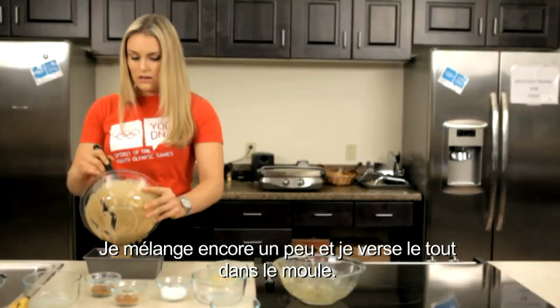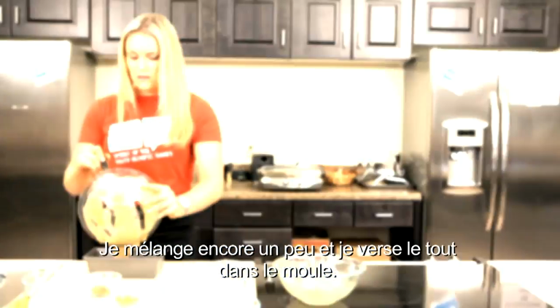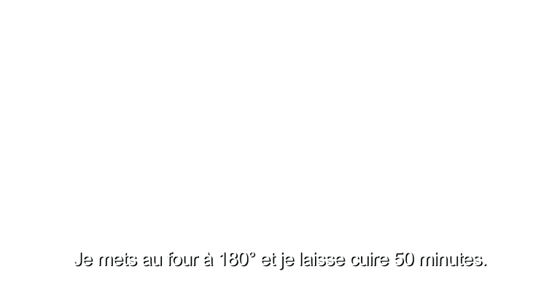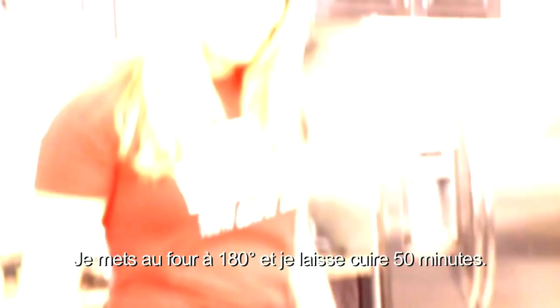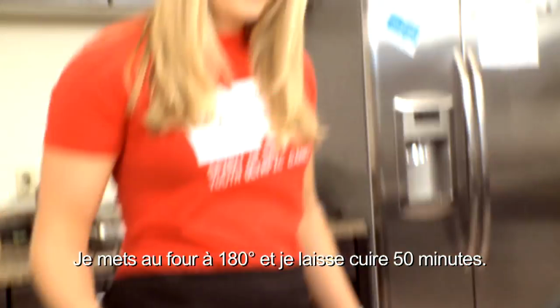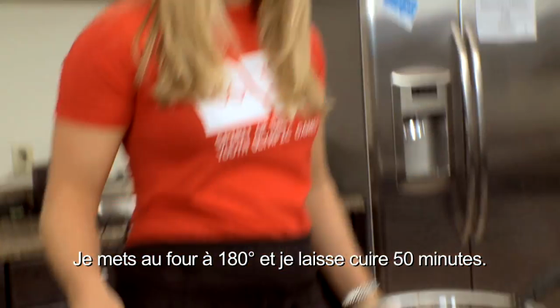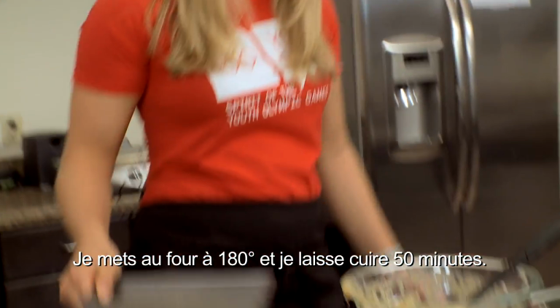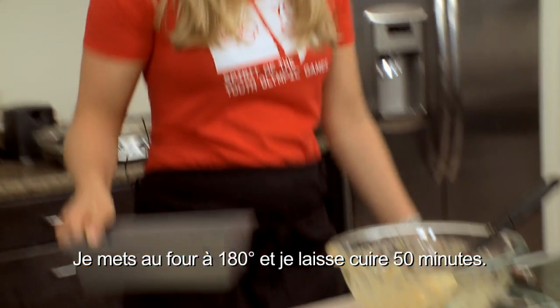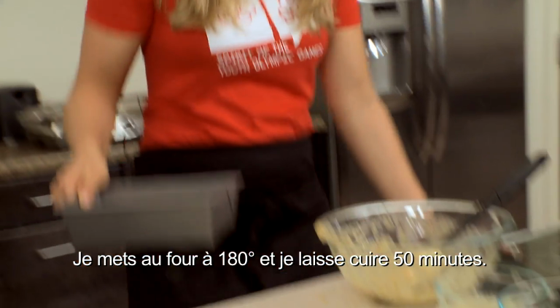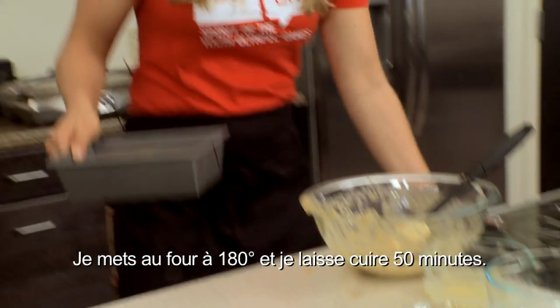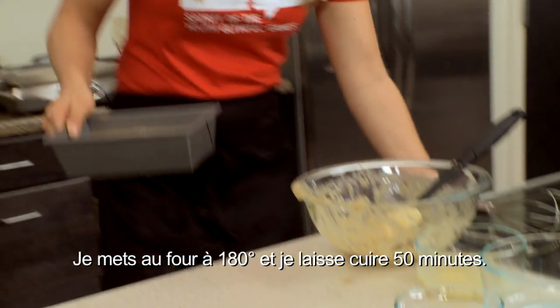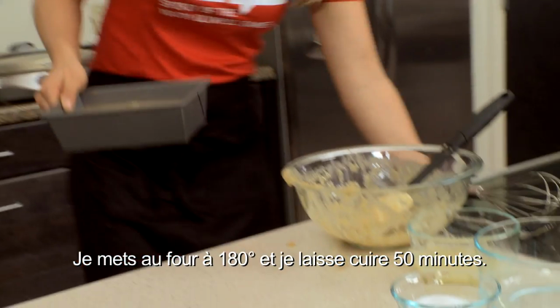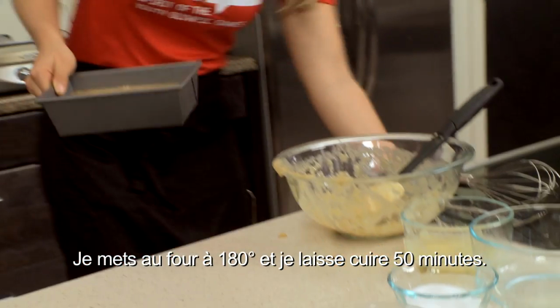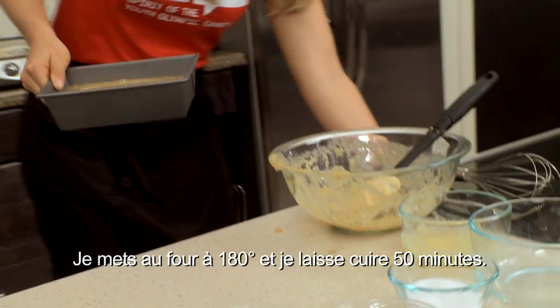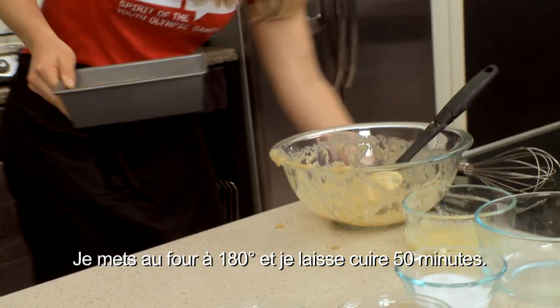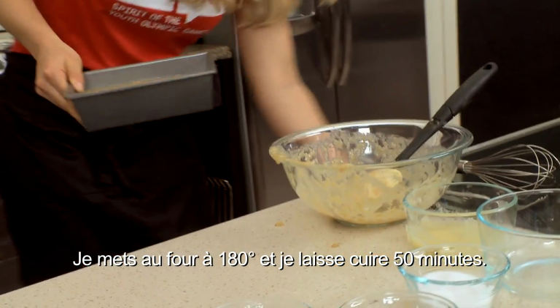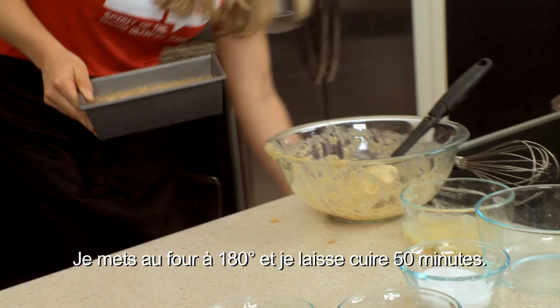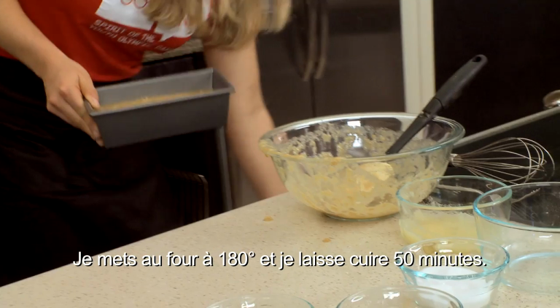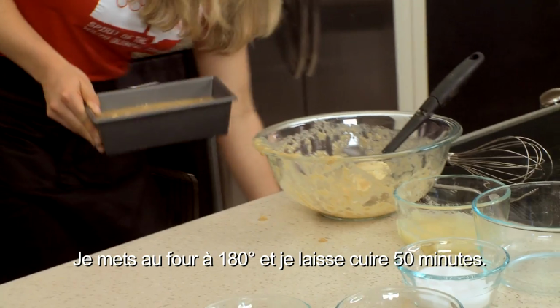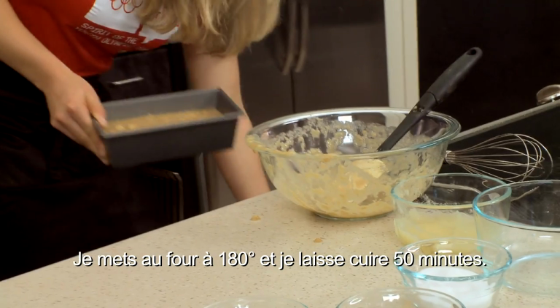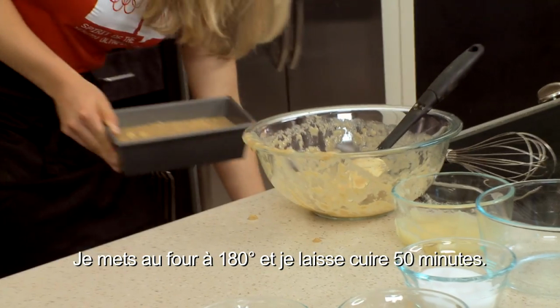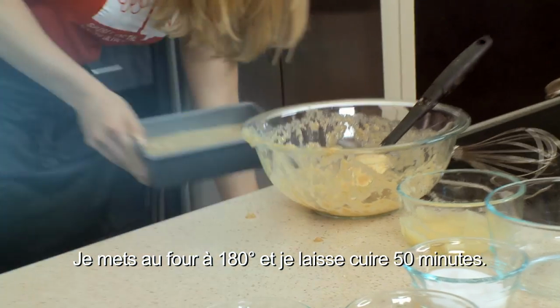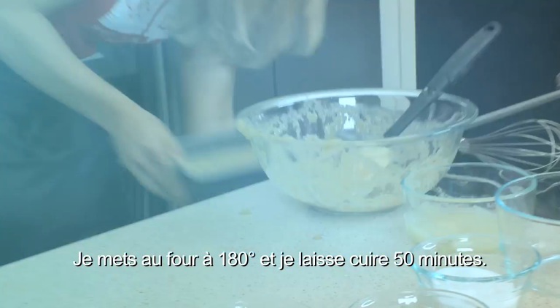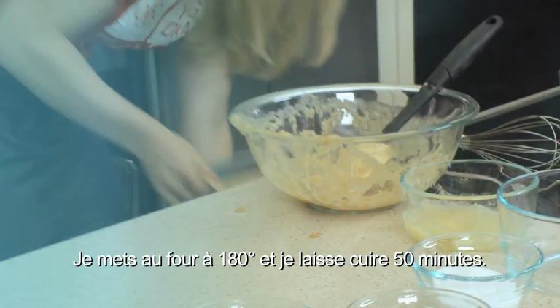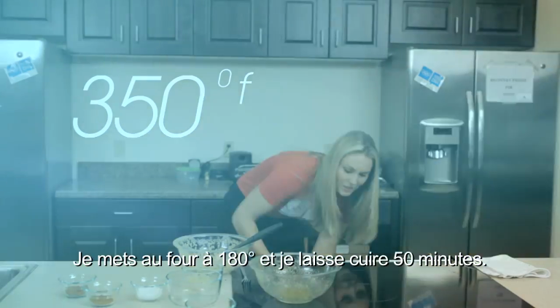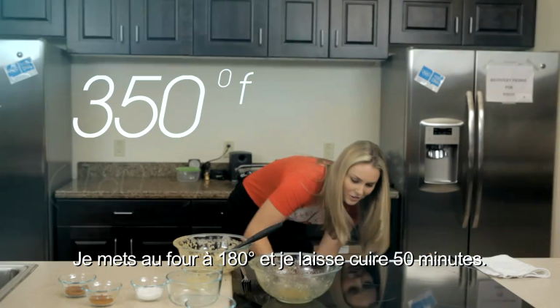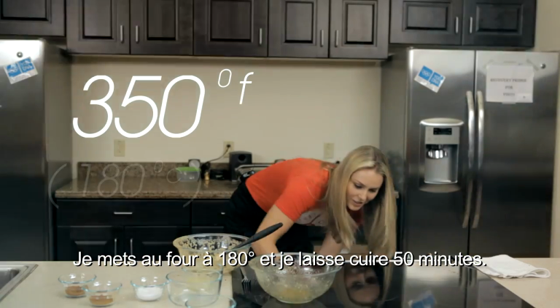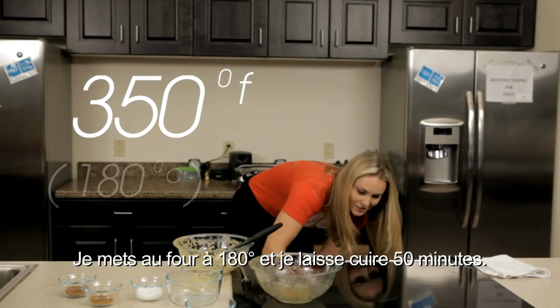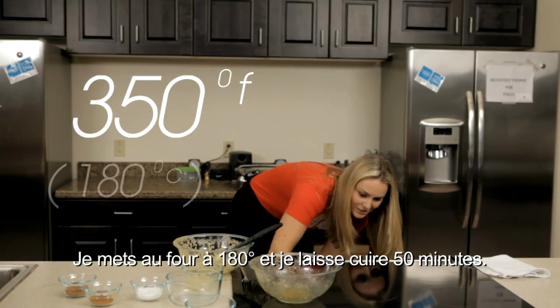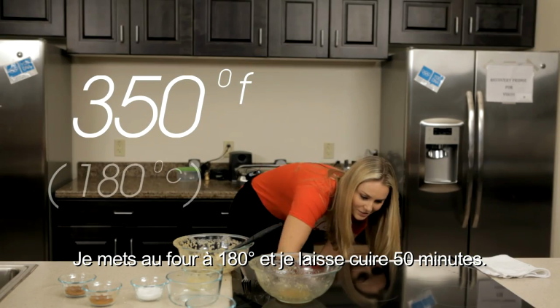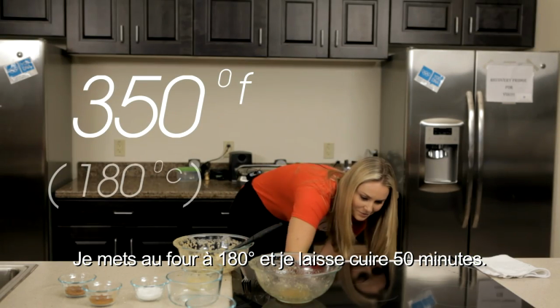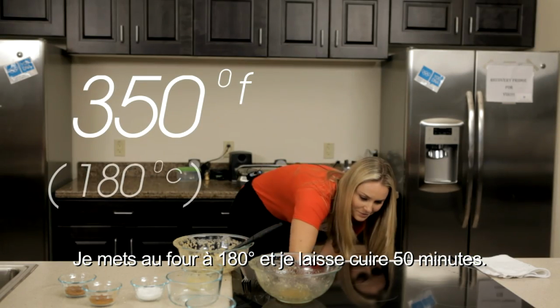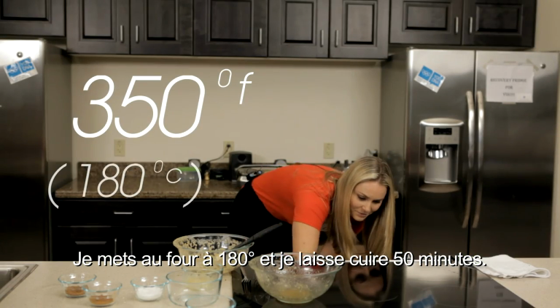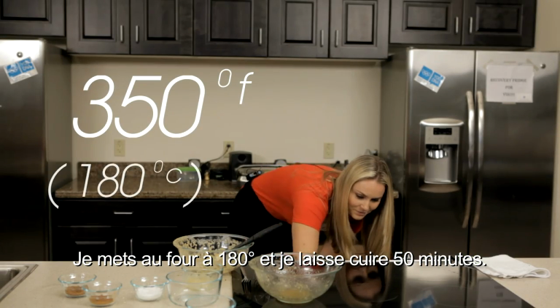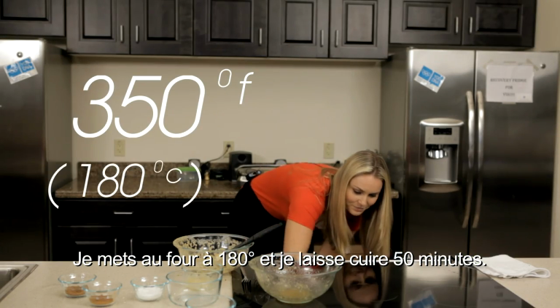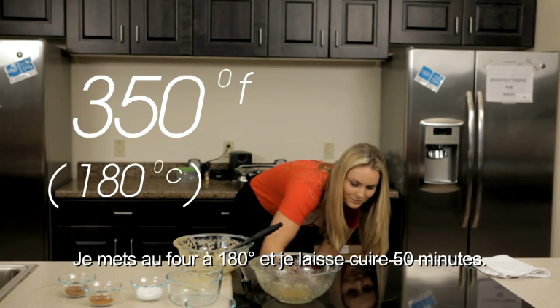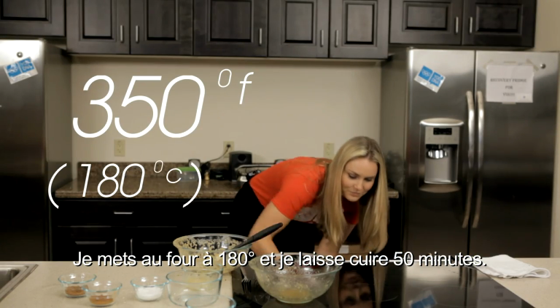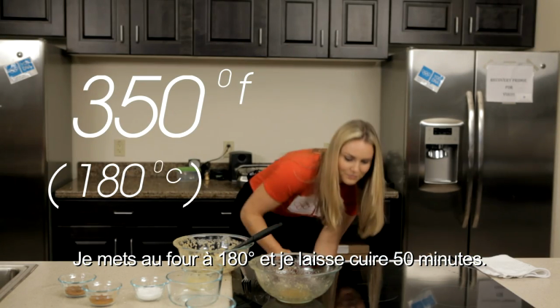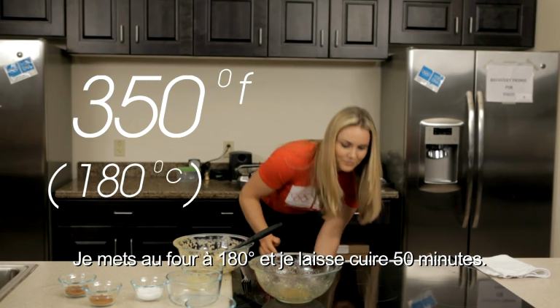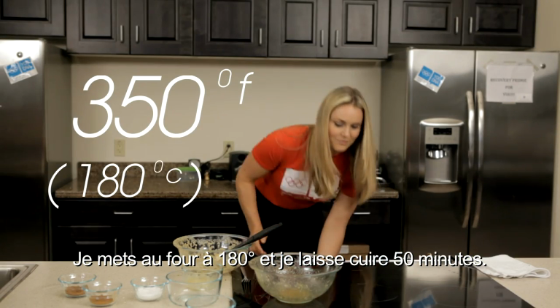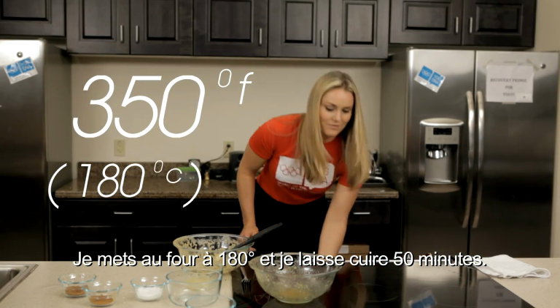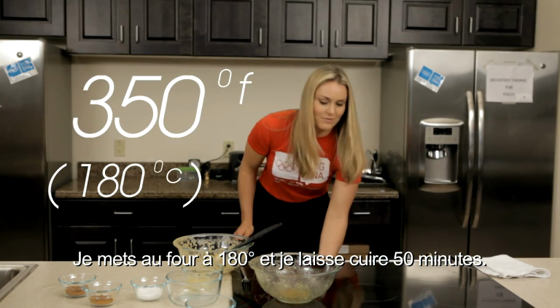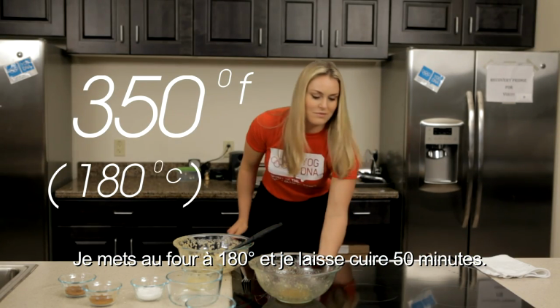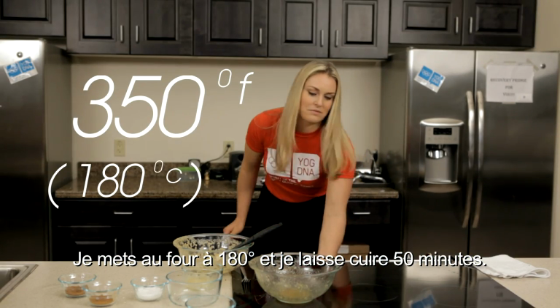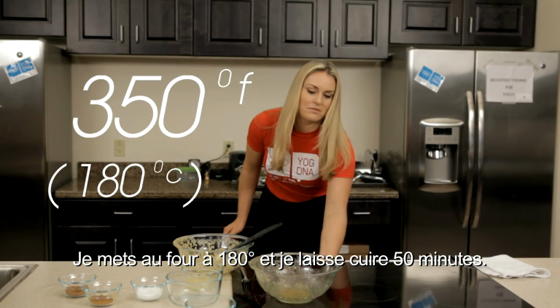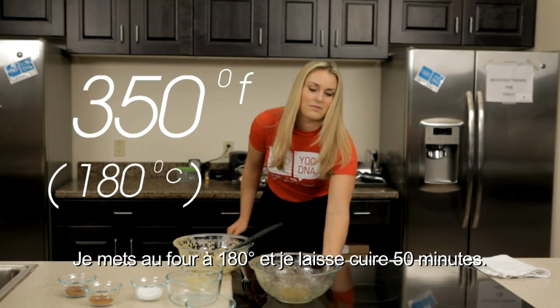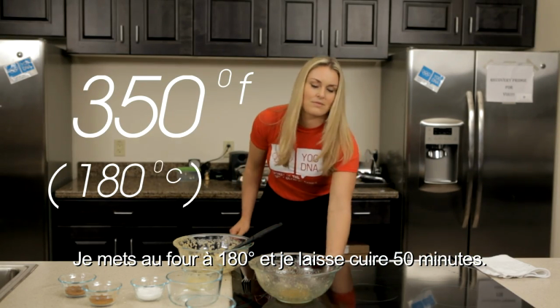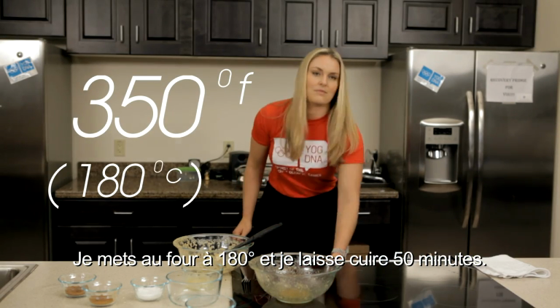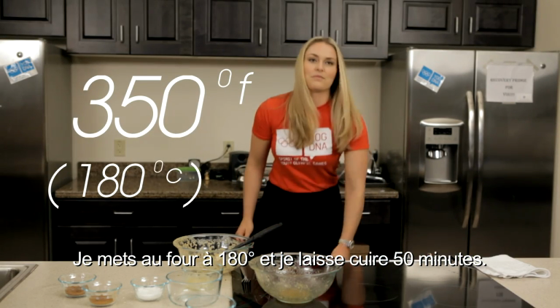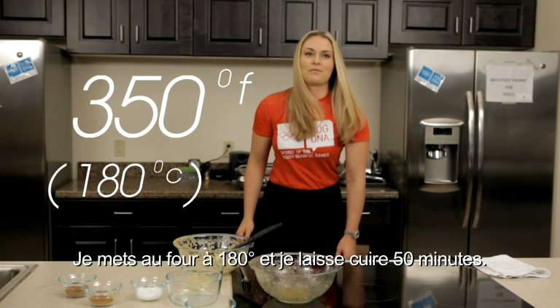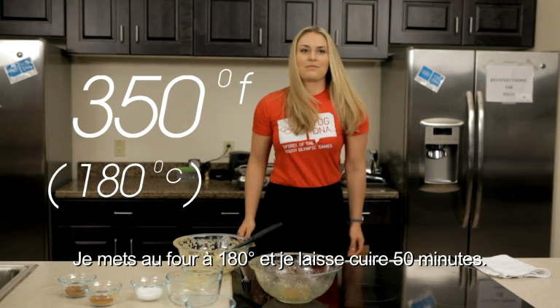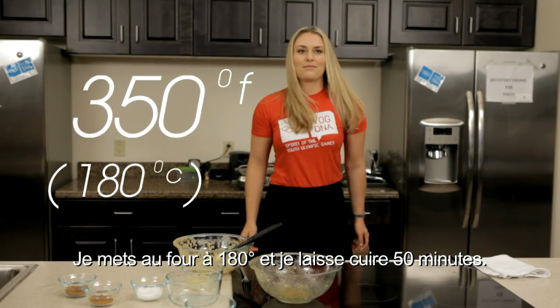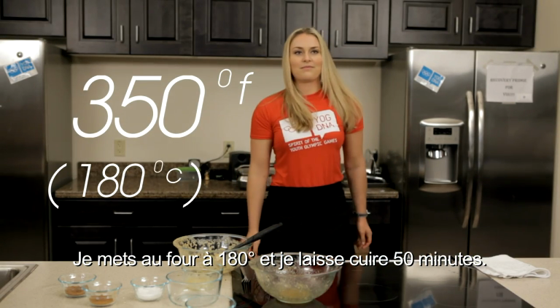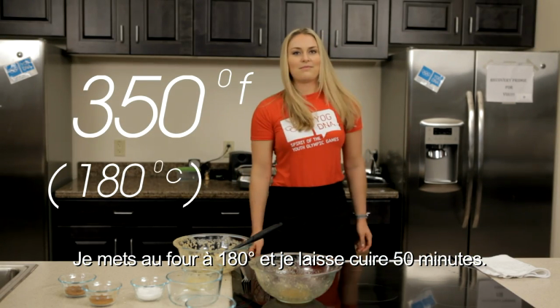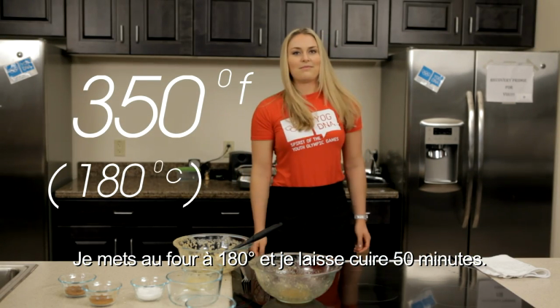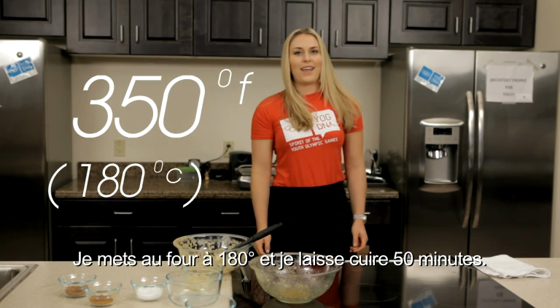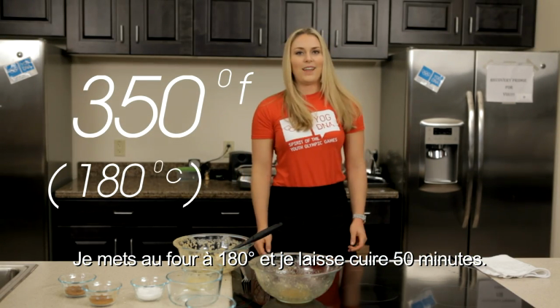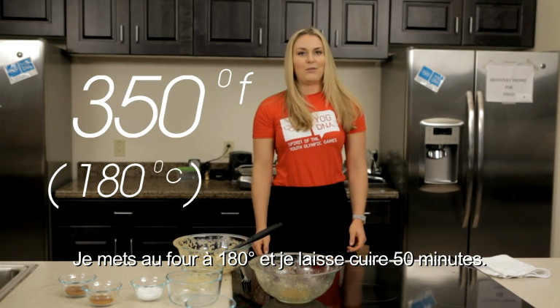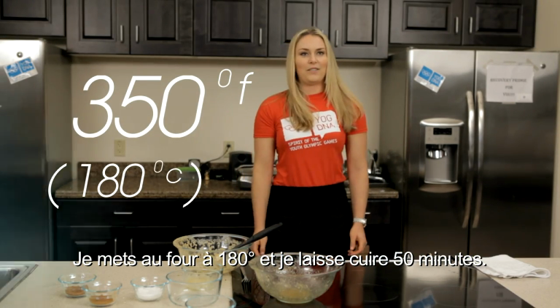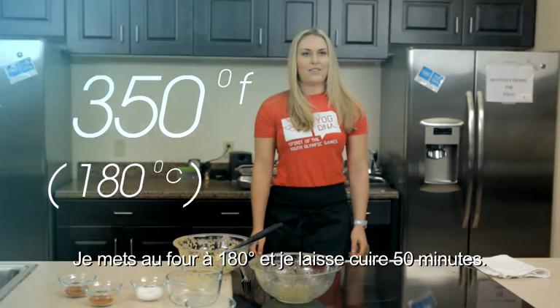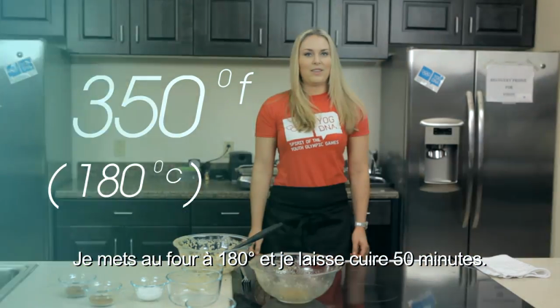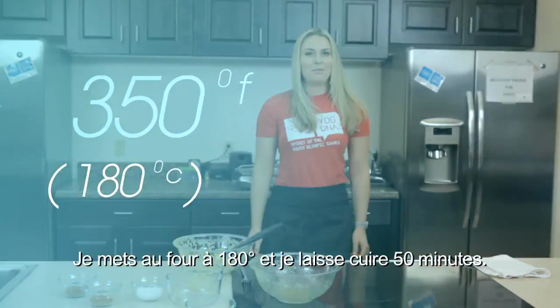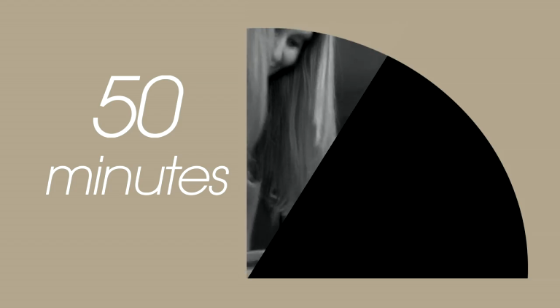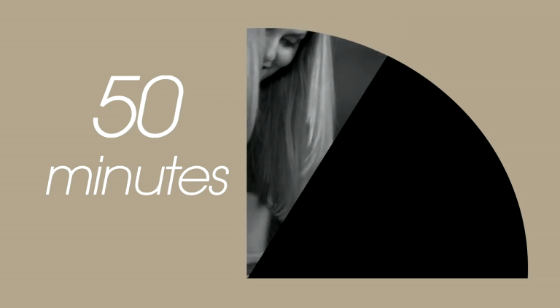Put it in the oven at 350 degrees and wait 50 minutes.